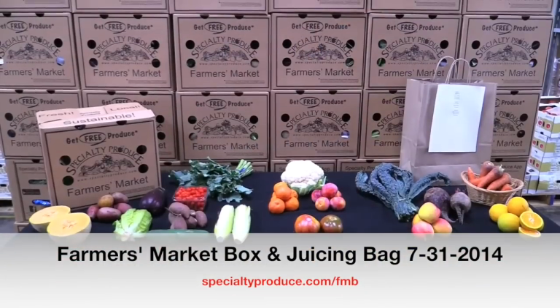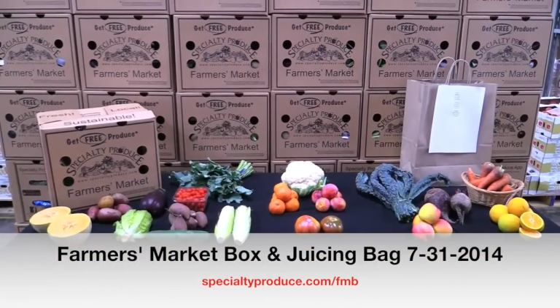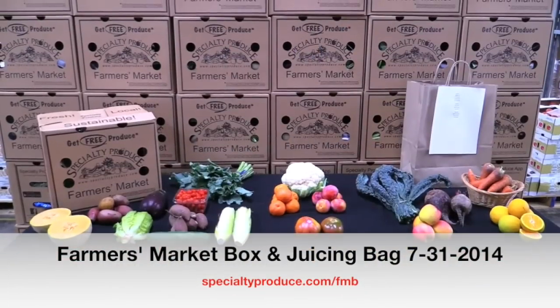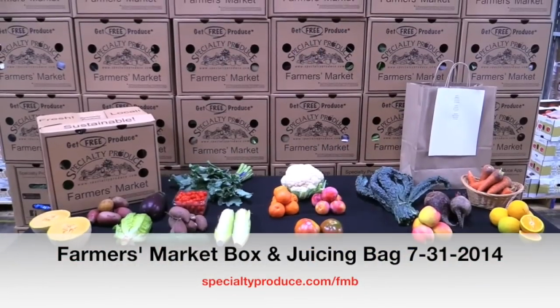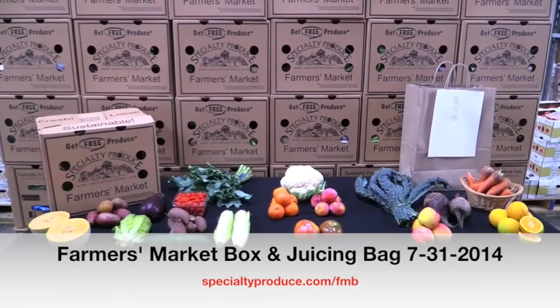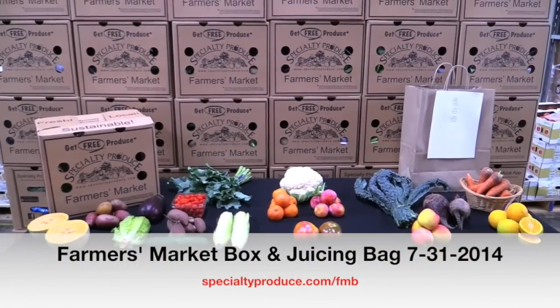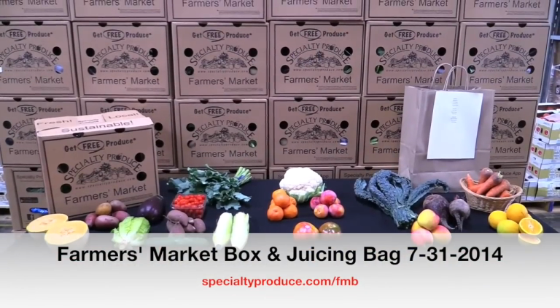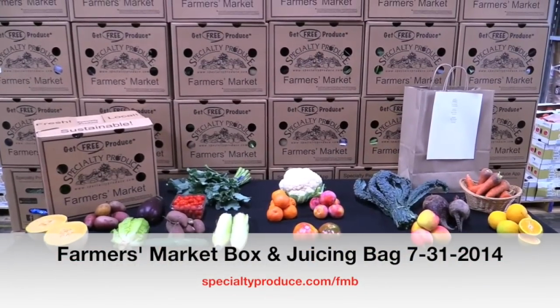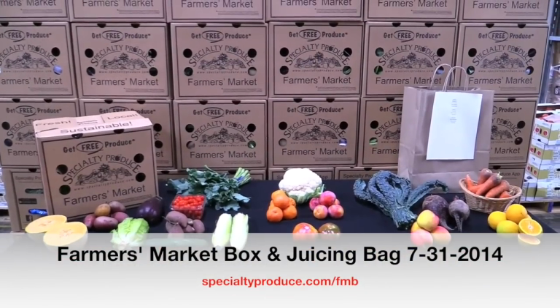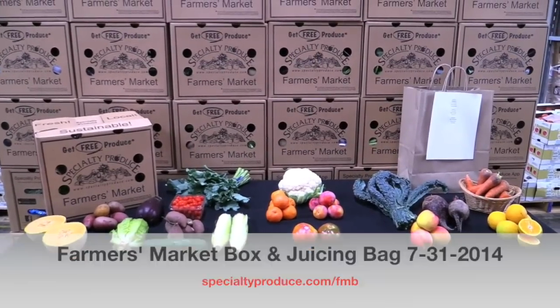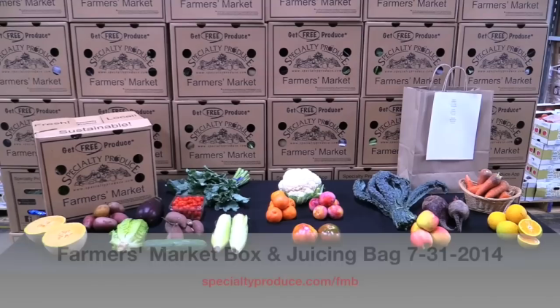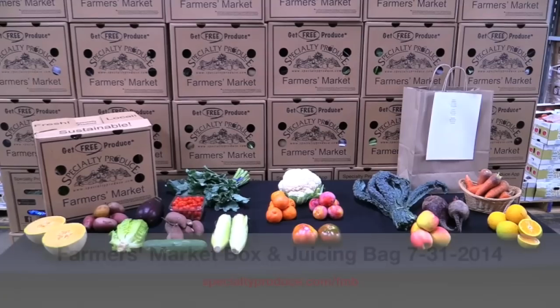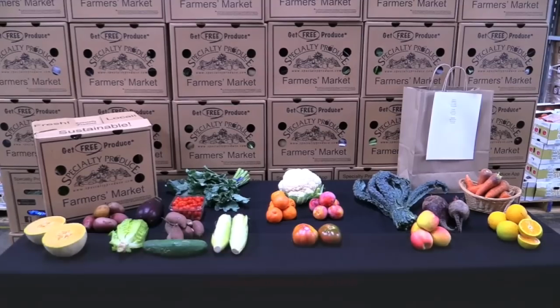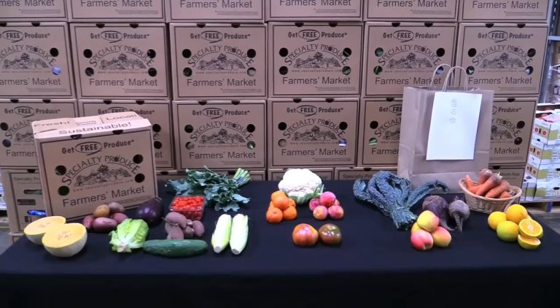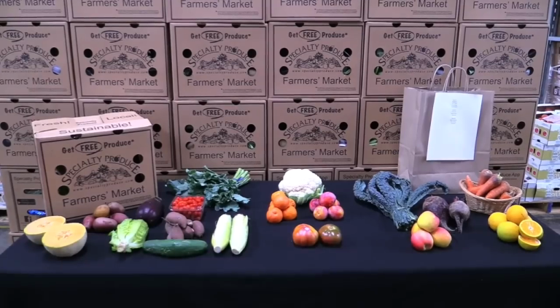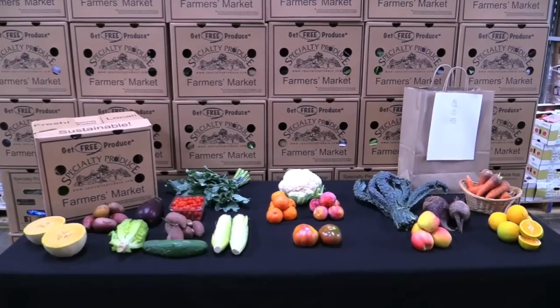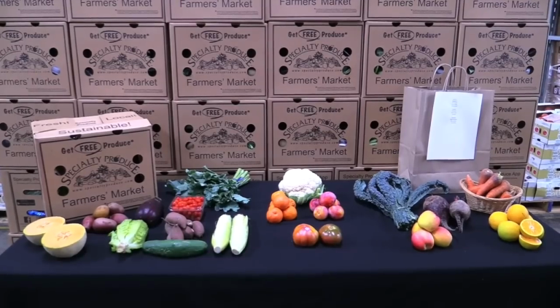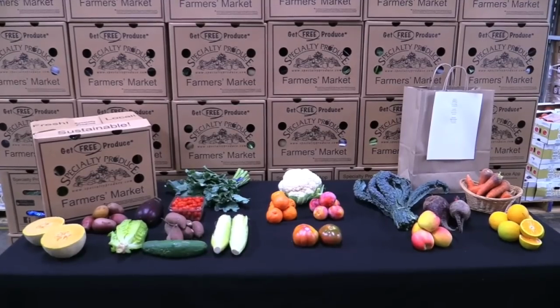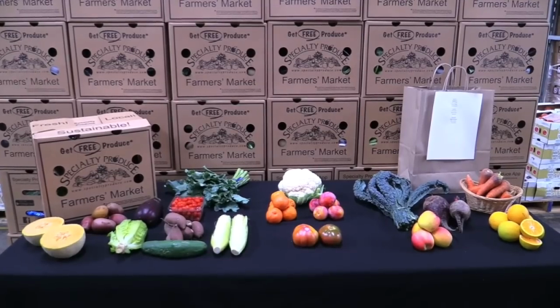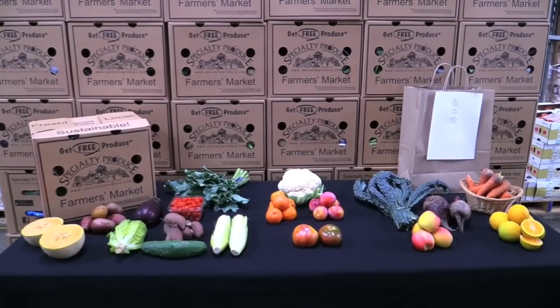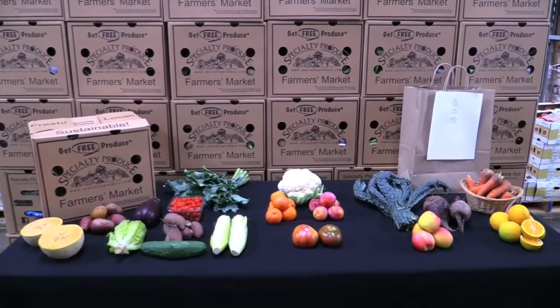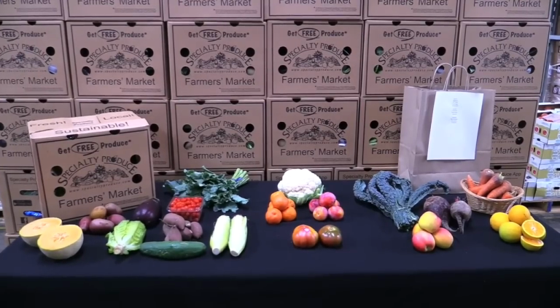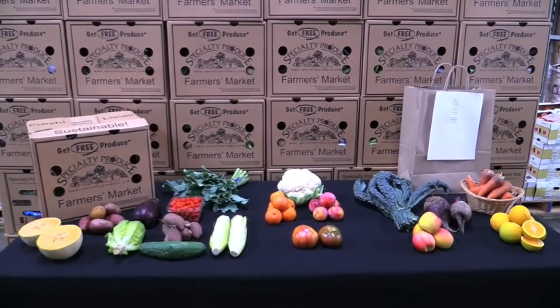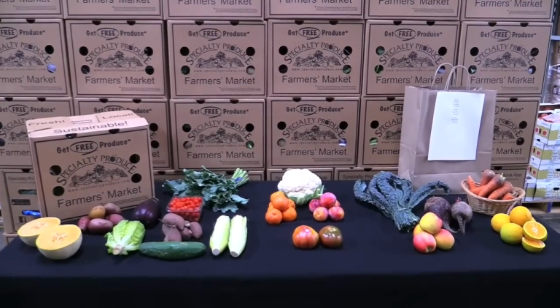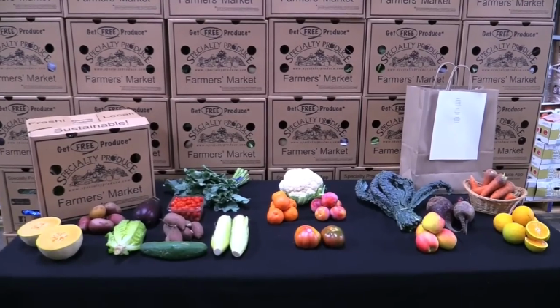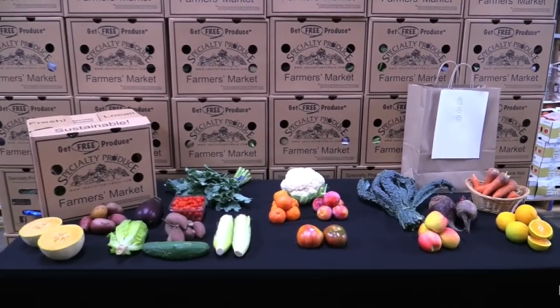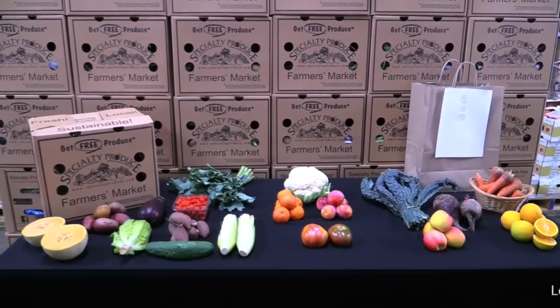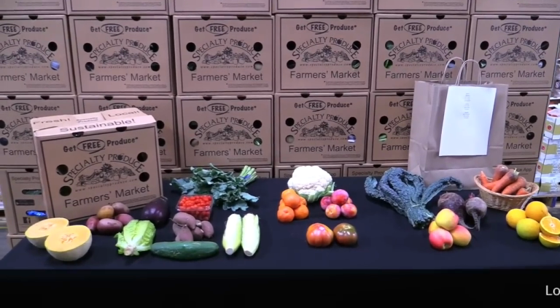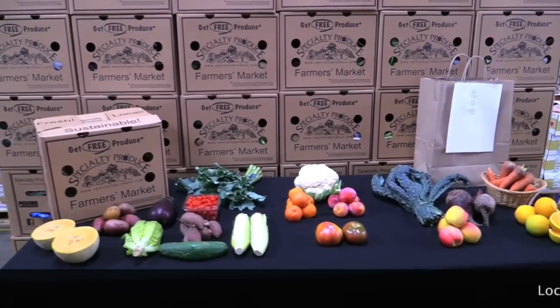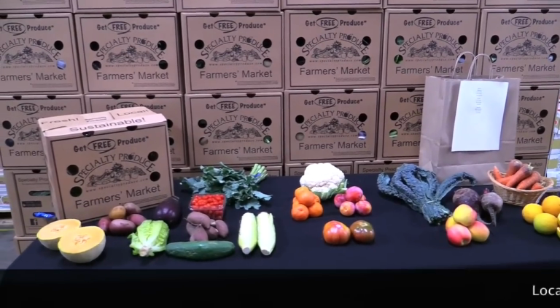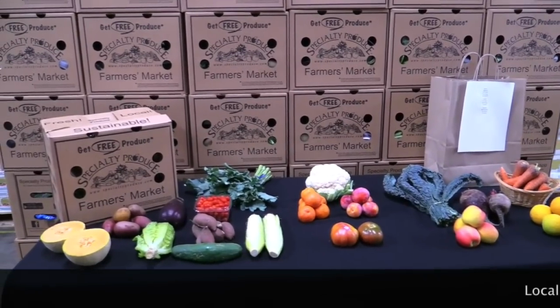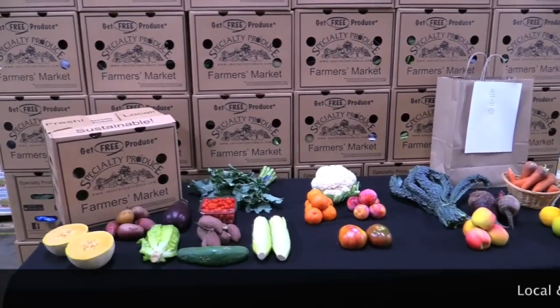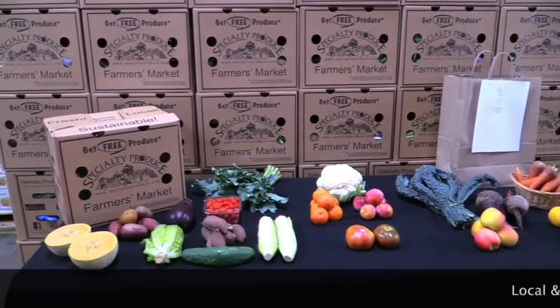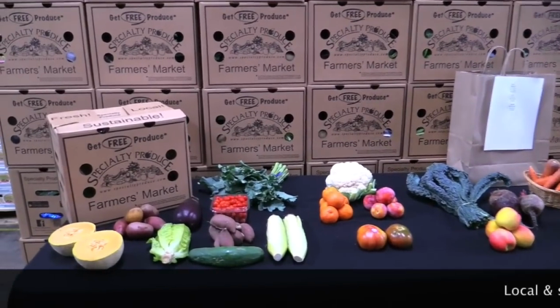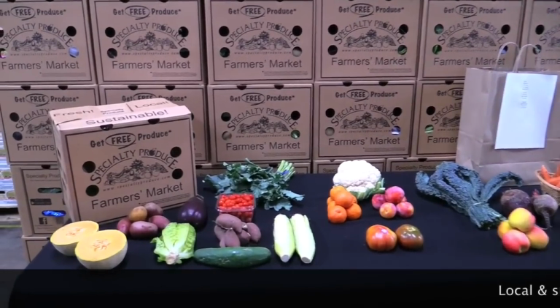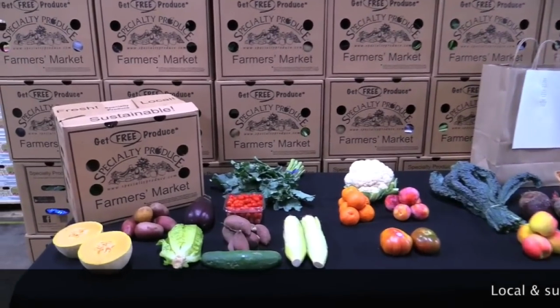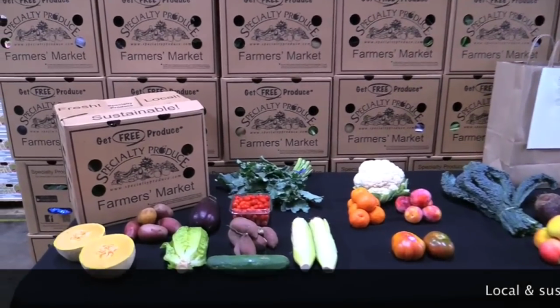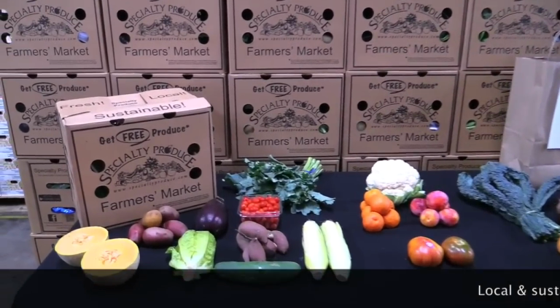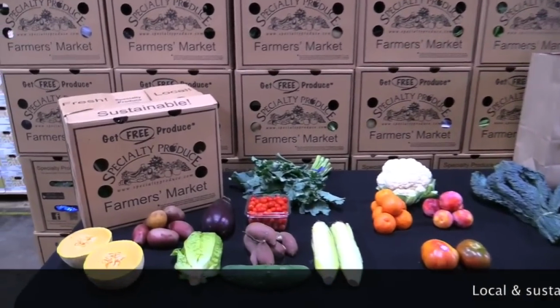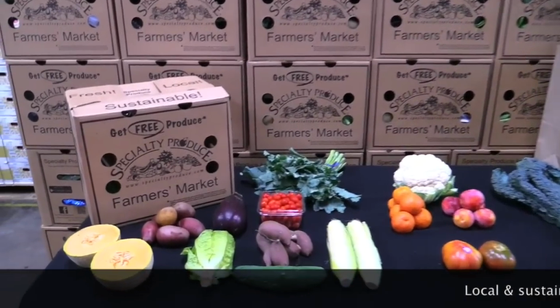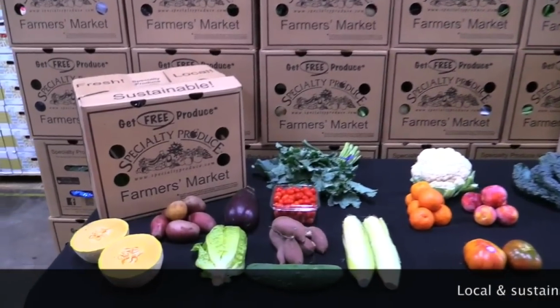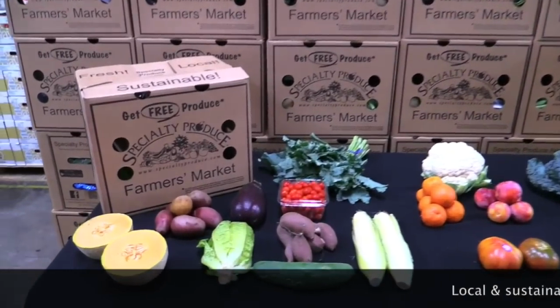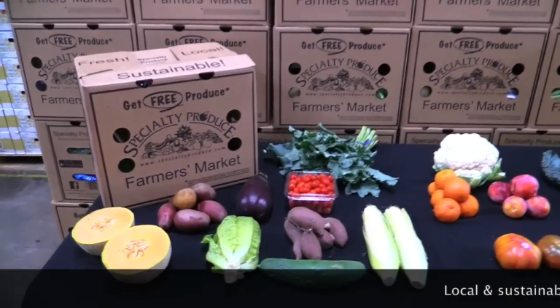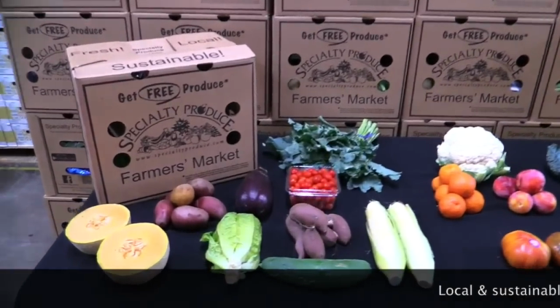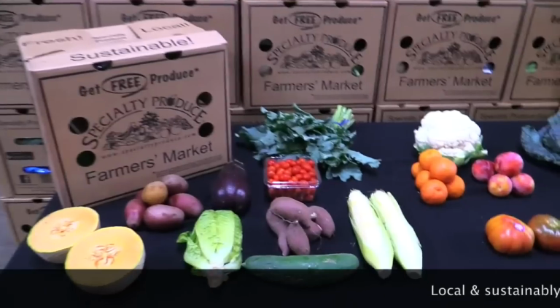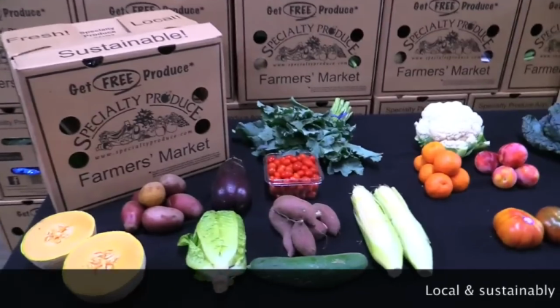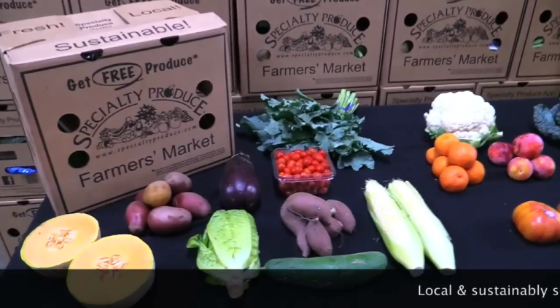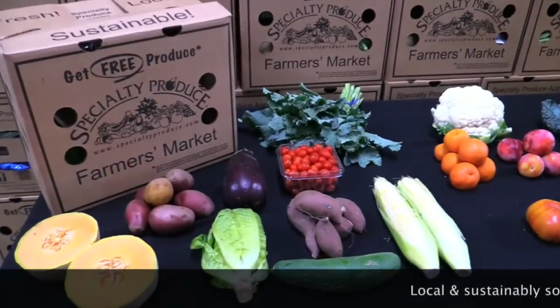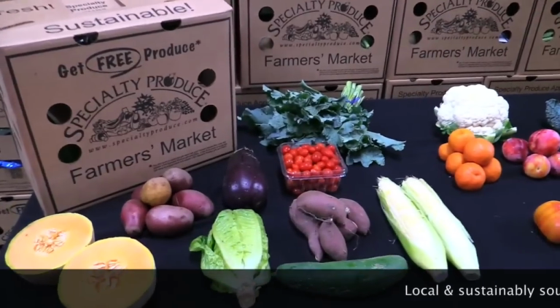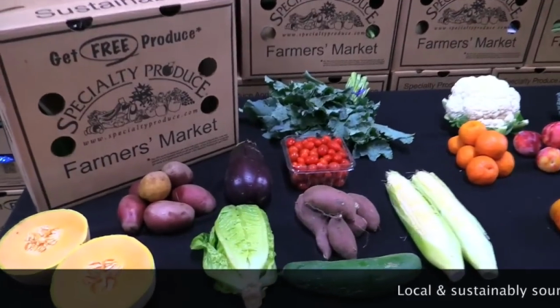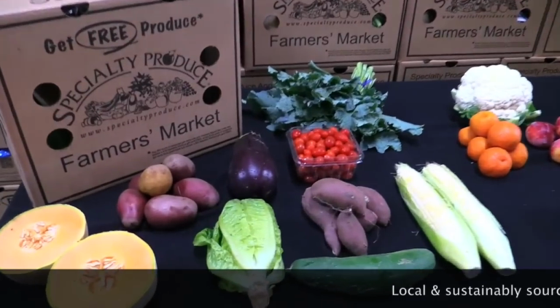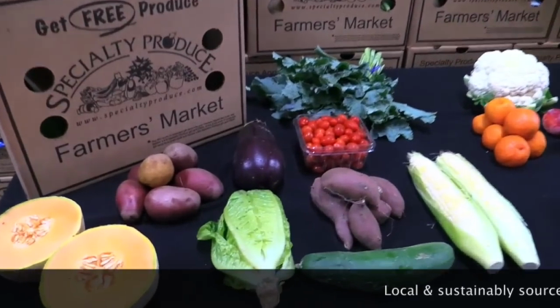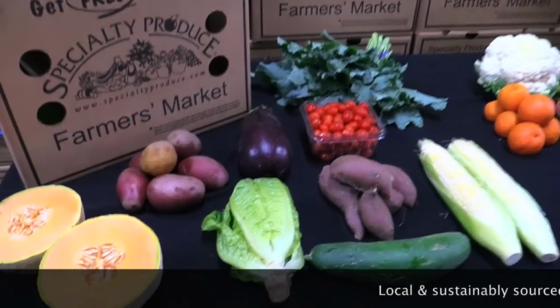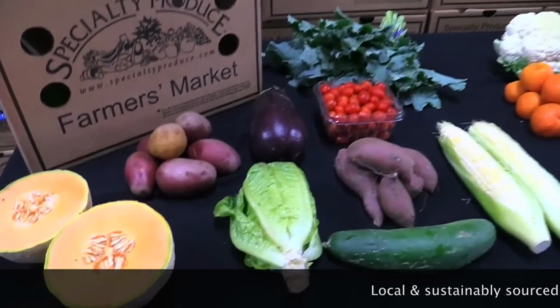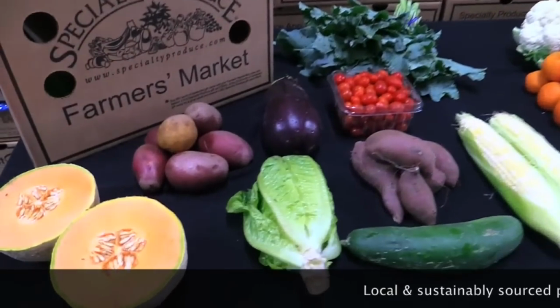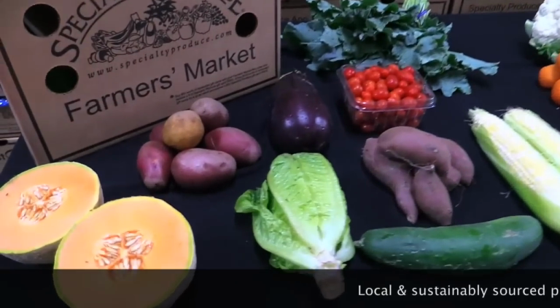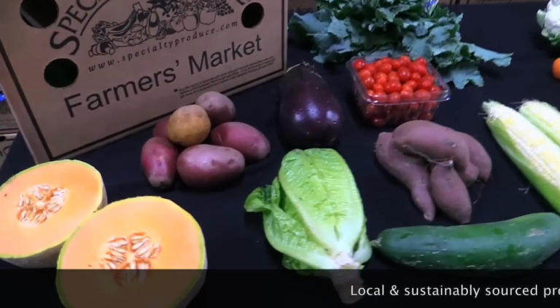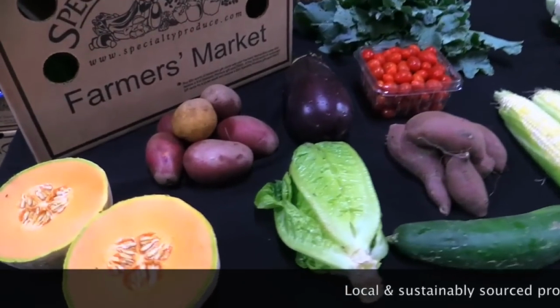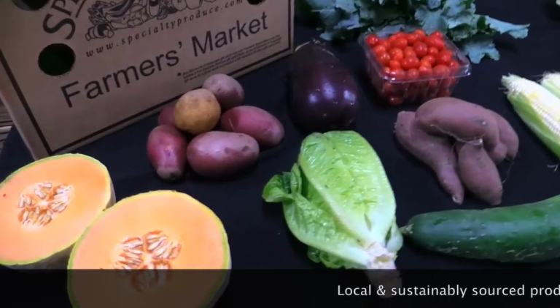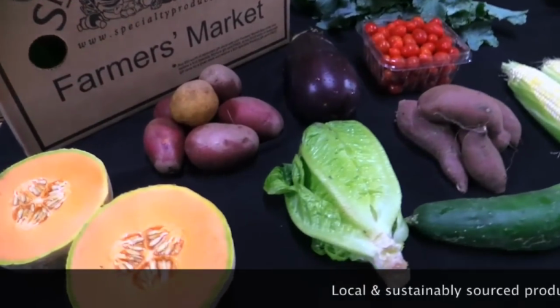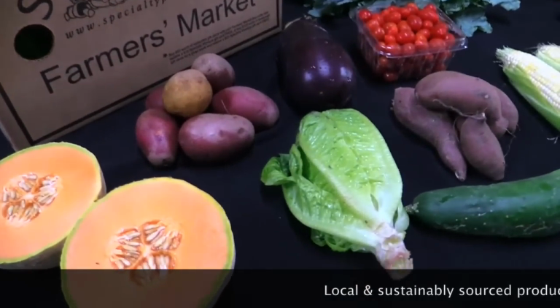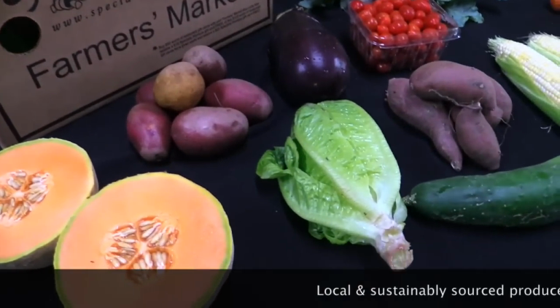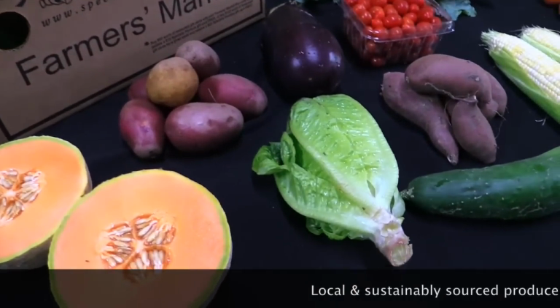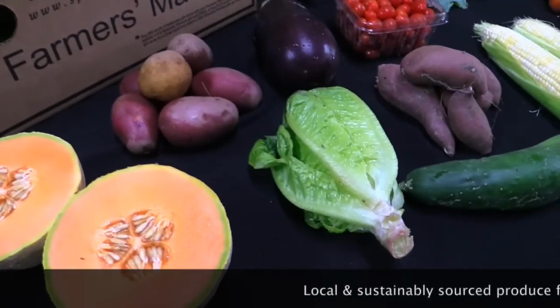Hi everyone! Welcome back to Specially Produced Farmer's Market. It's Wednesday, July 30th, and our Farmer's Market buyer put together a beautiful box for you this week.